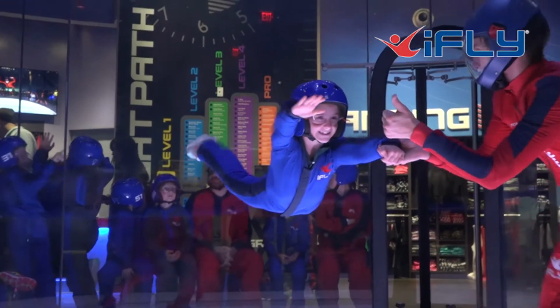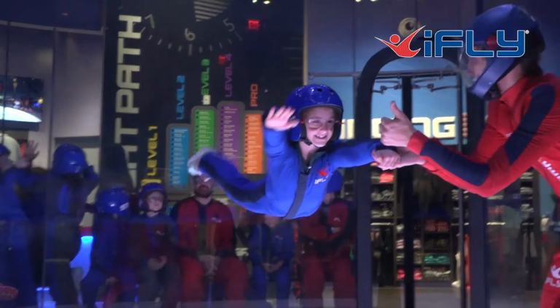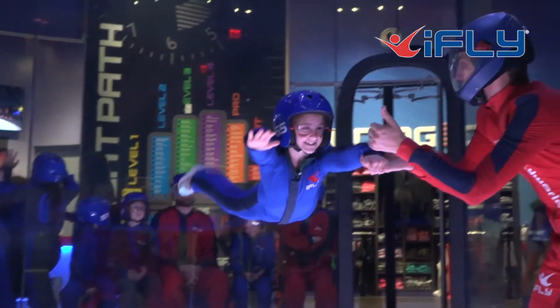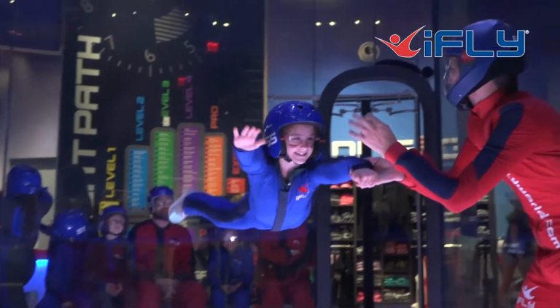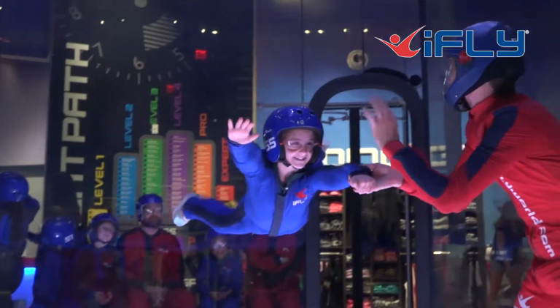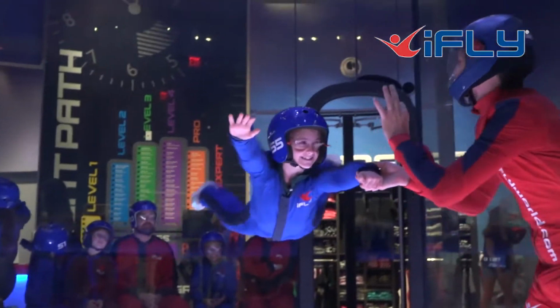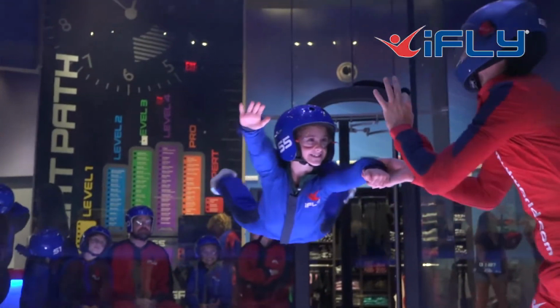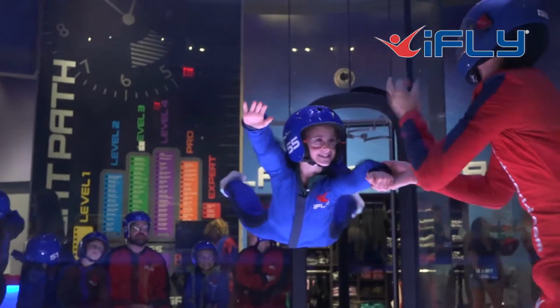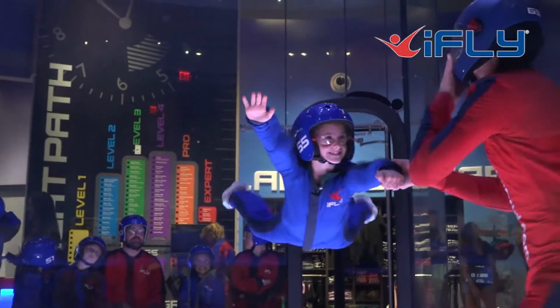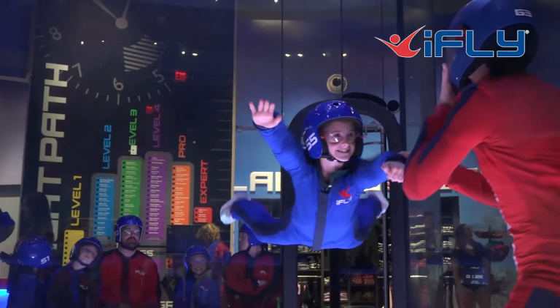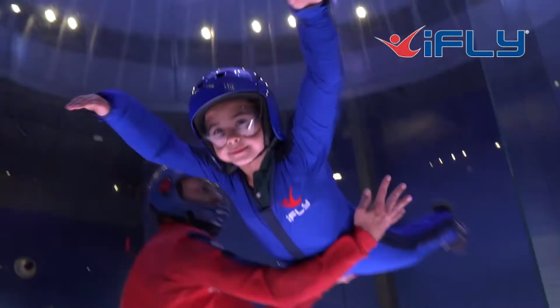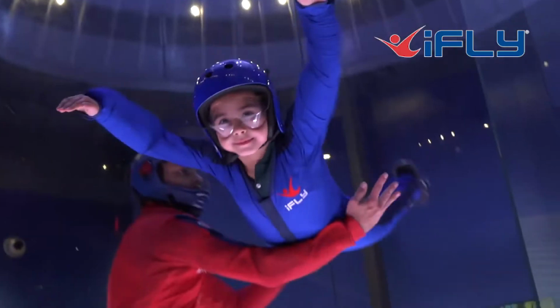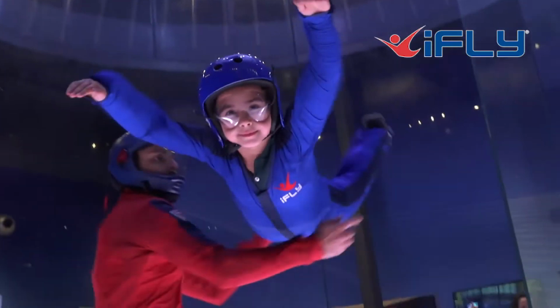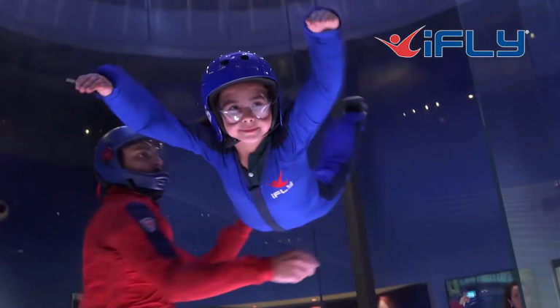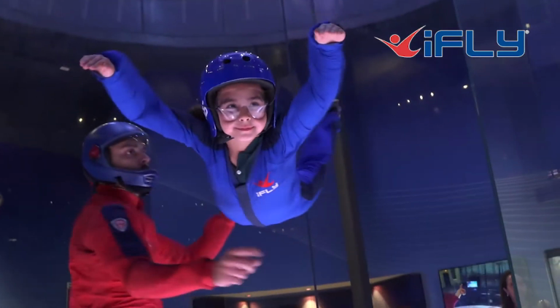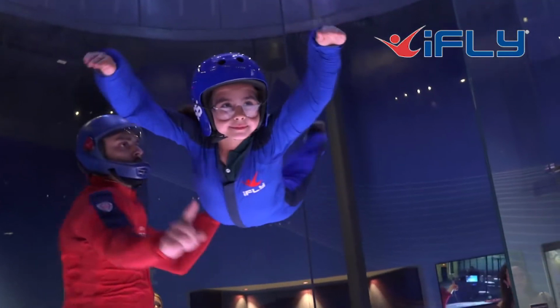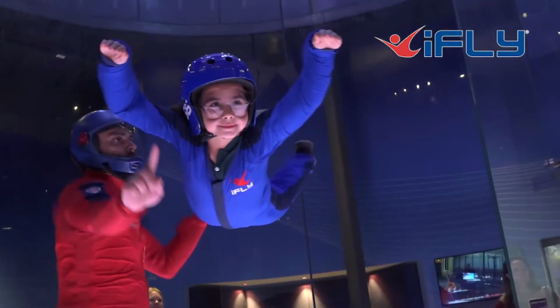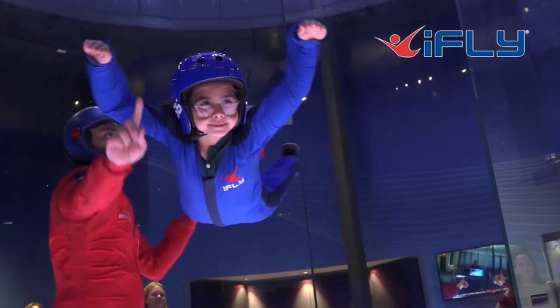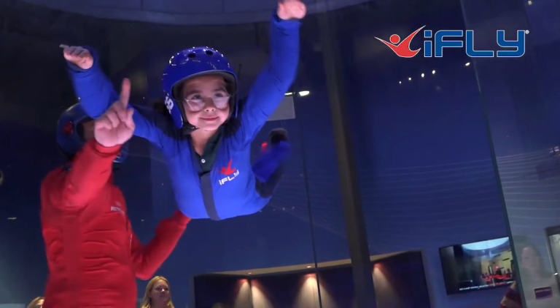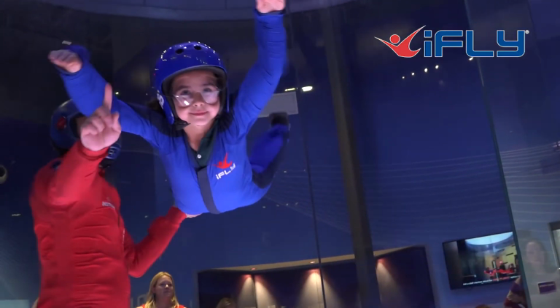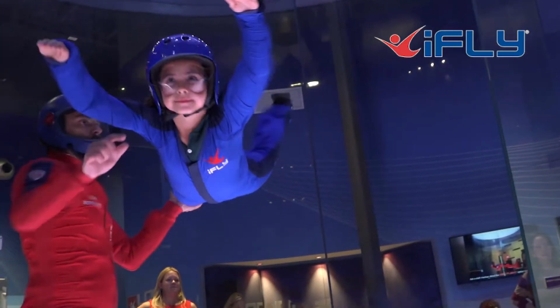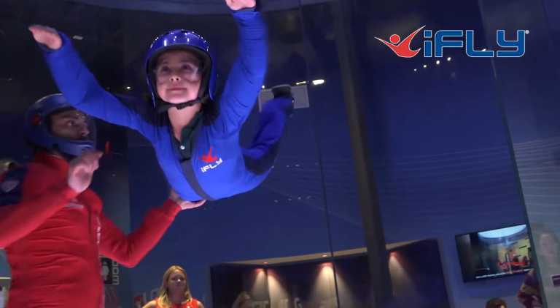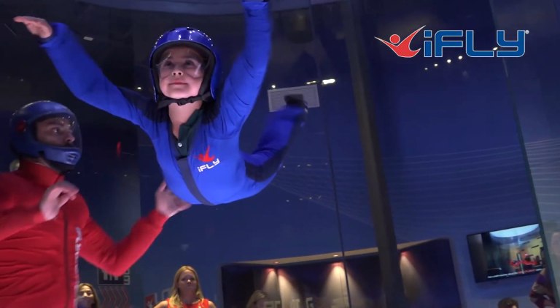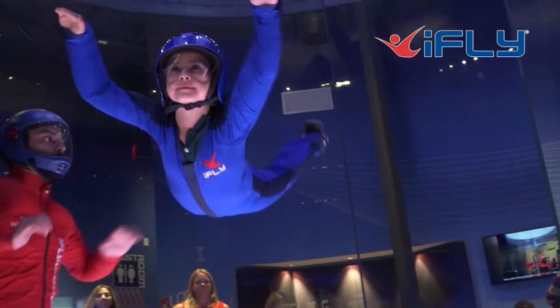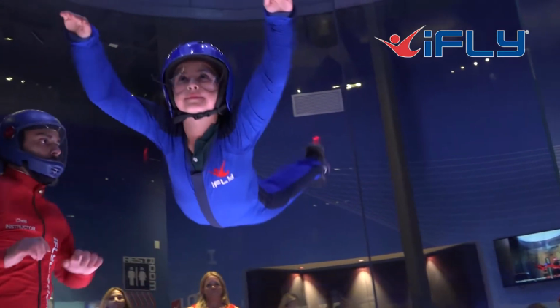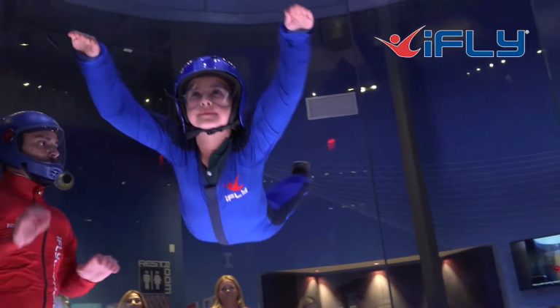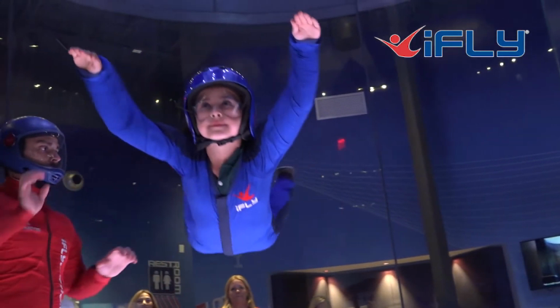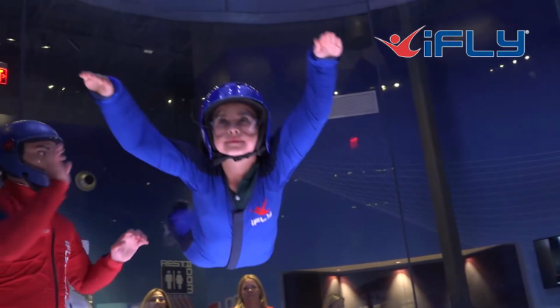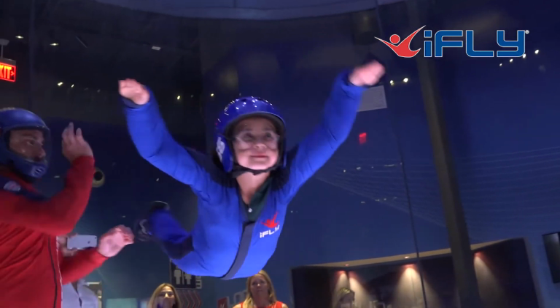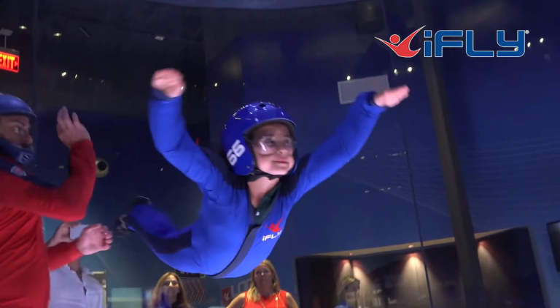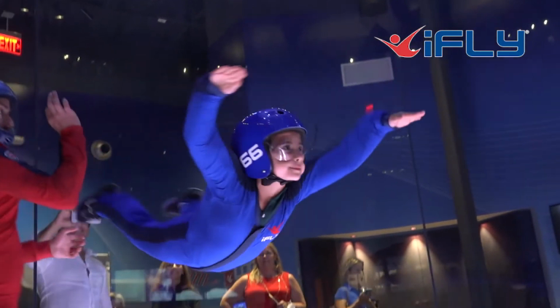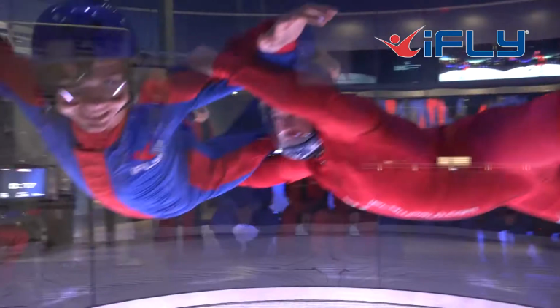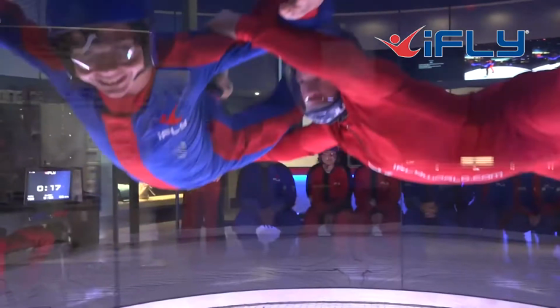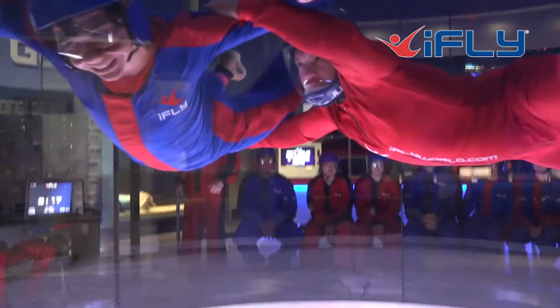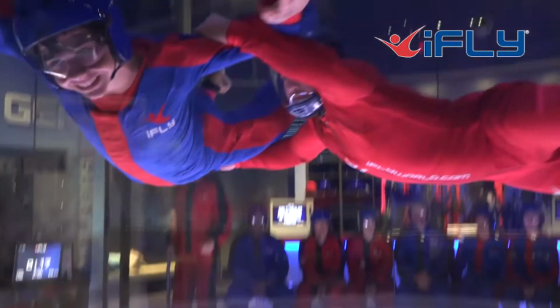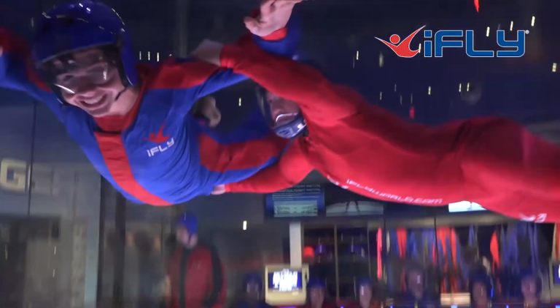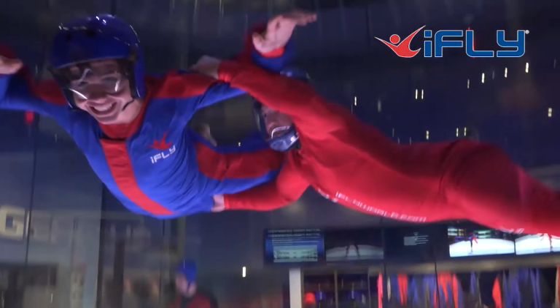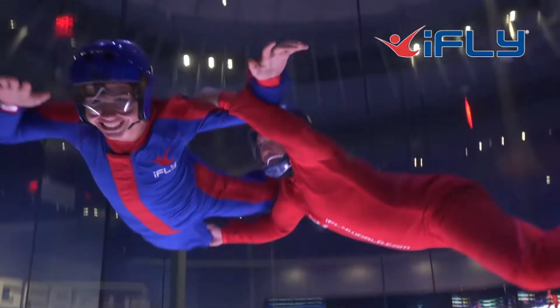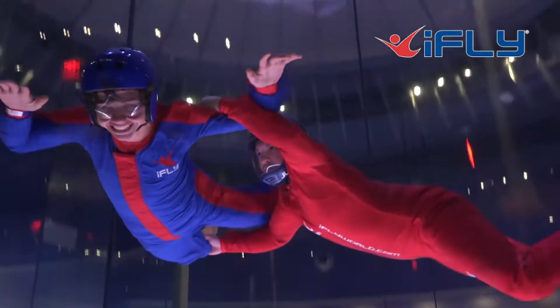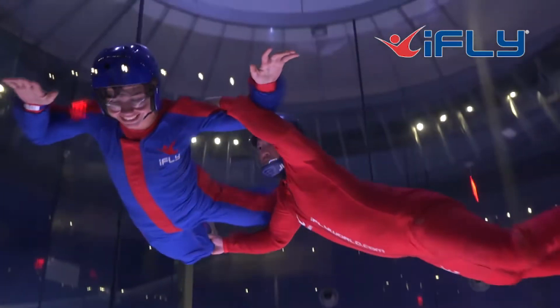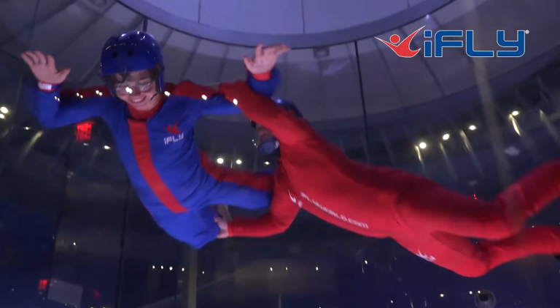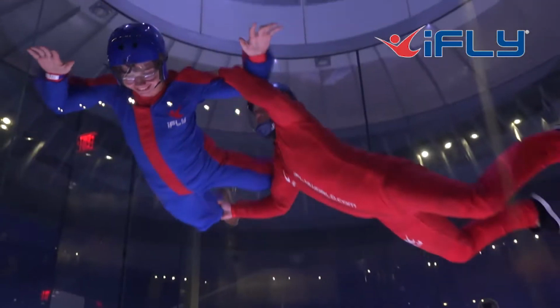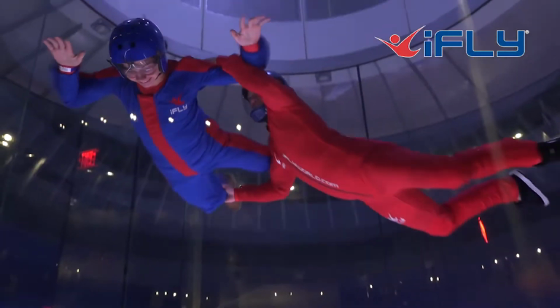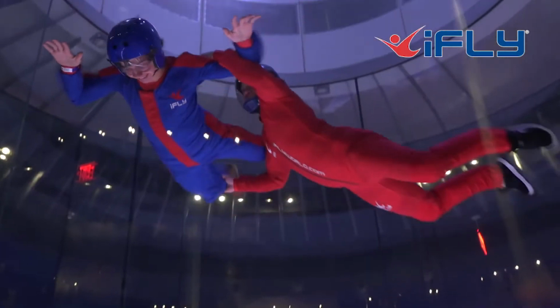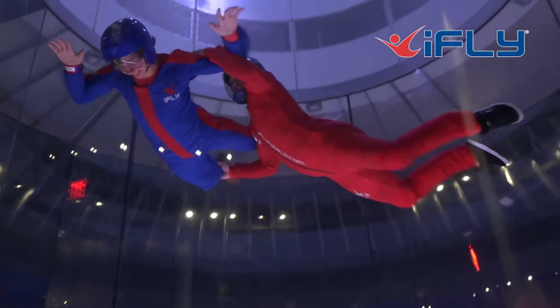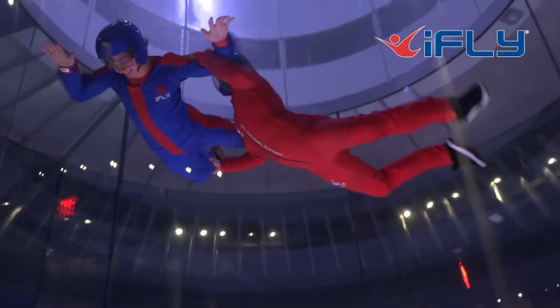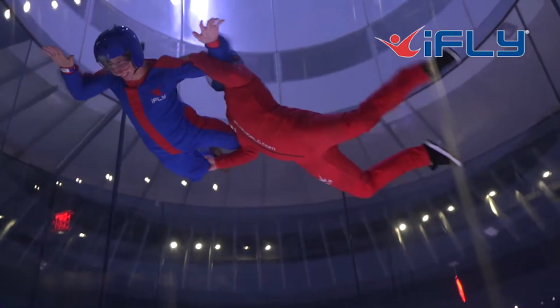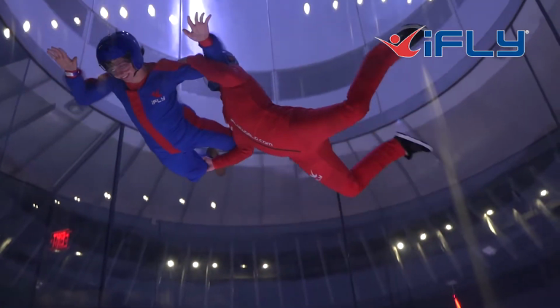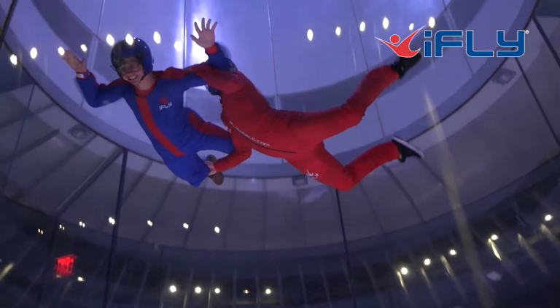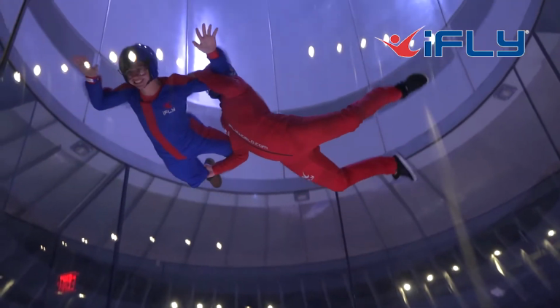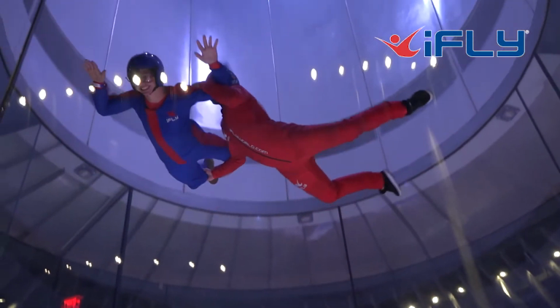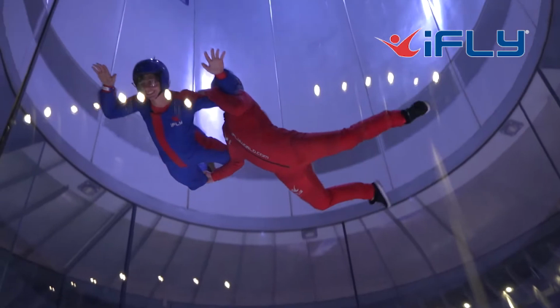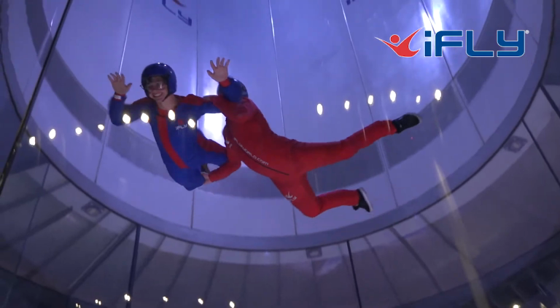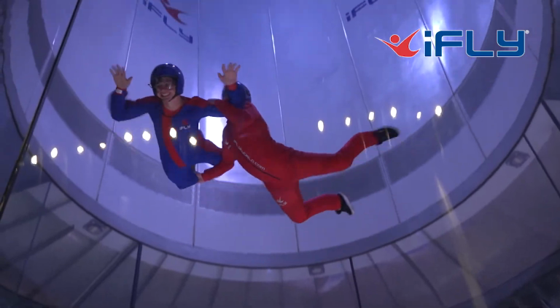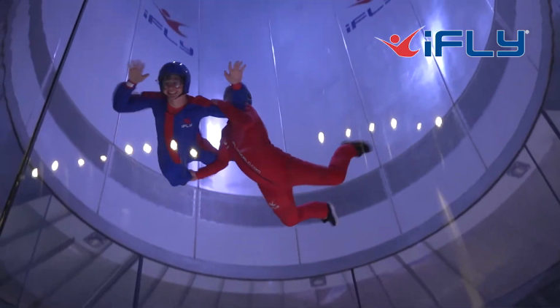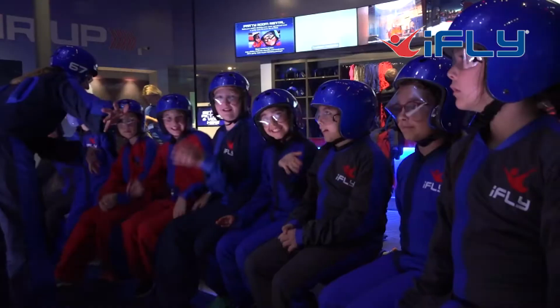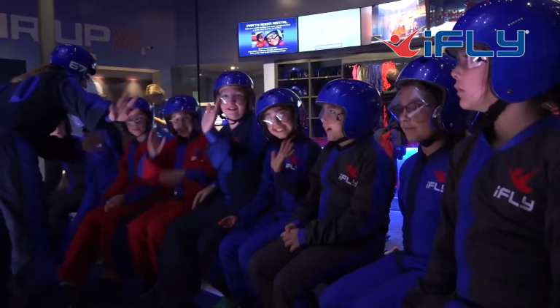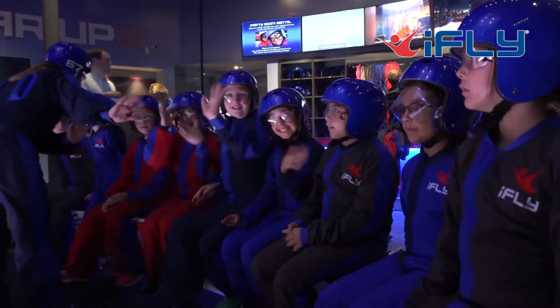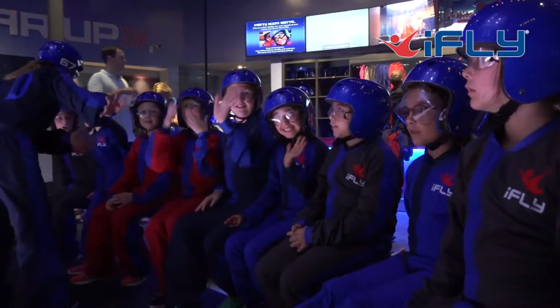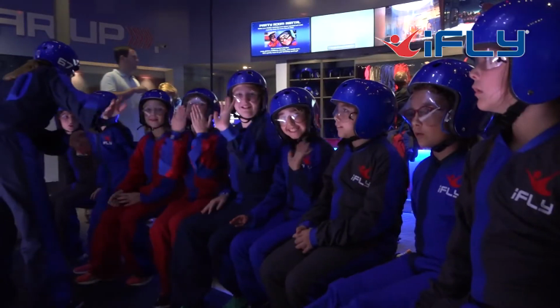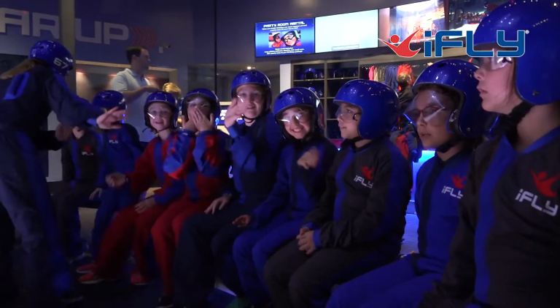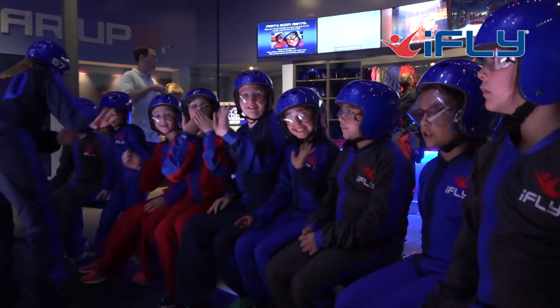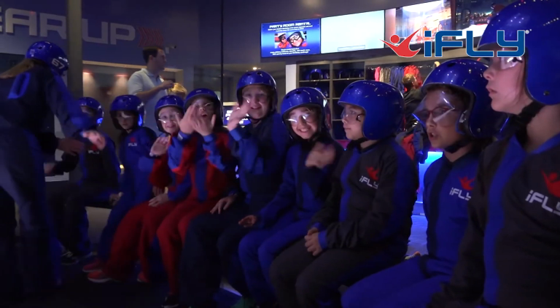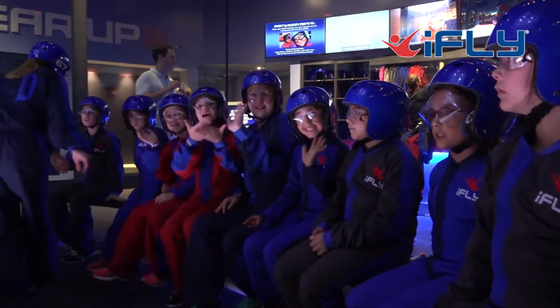The smiles on their faces at the end of the session say it all, and if we get them excited in science through flight, then everyone wins.